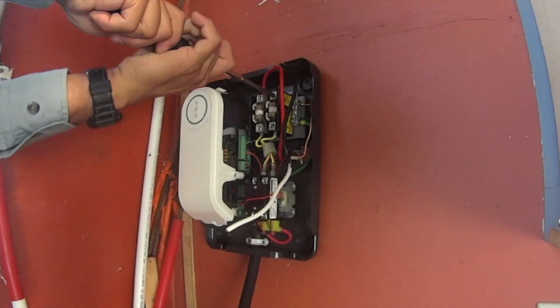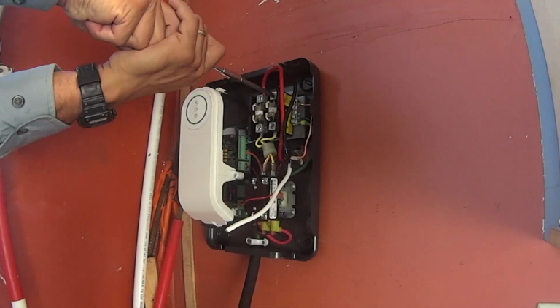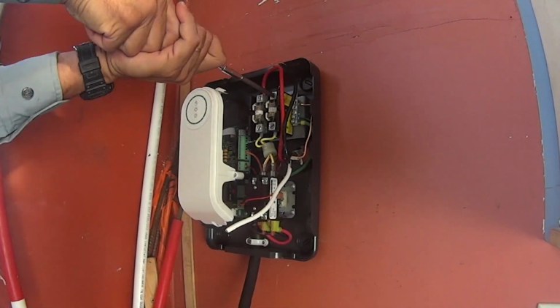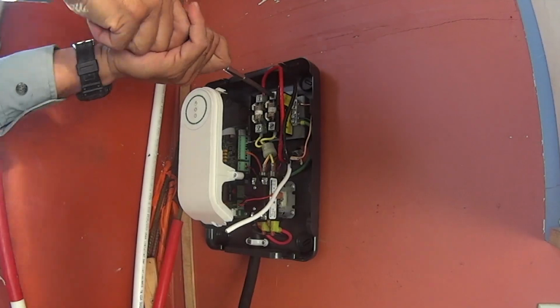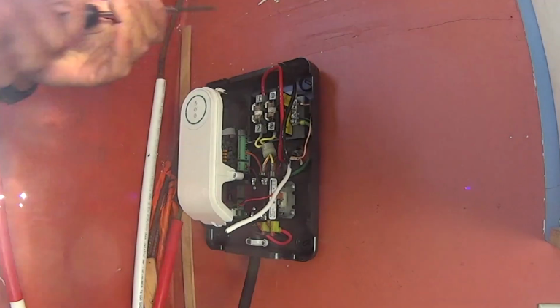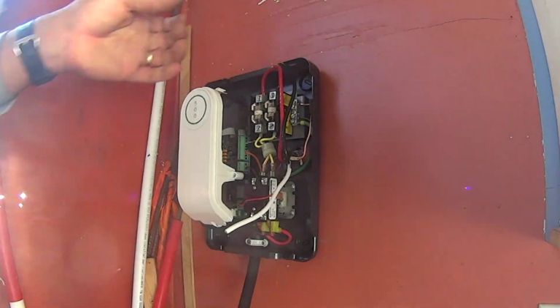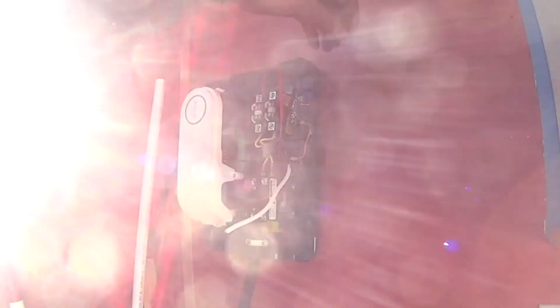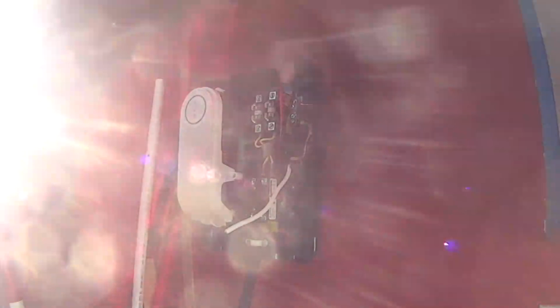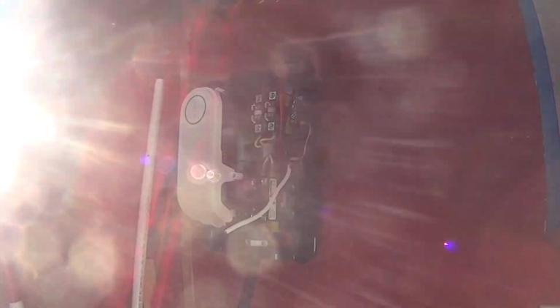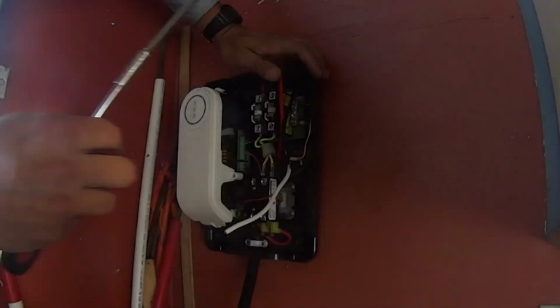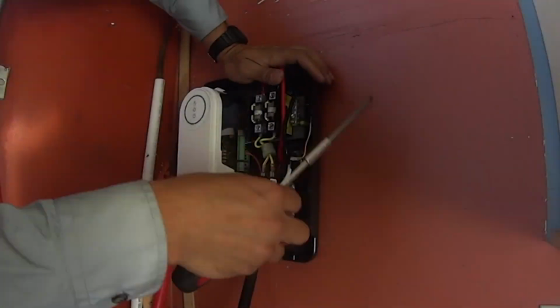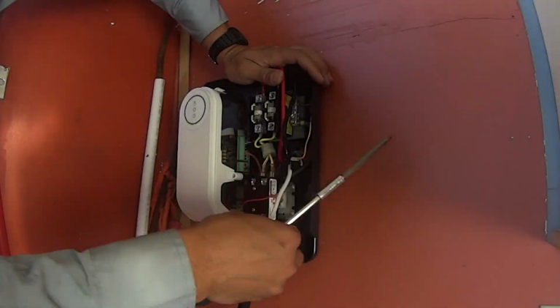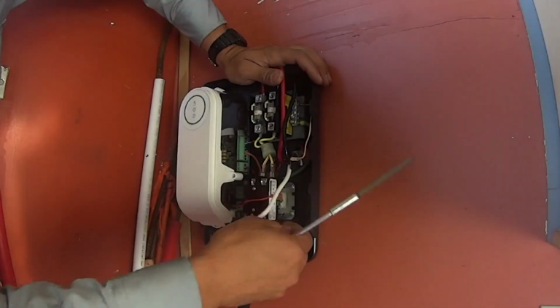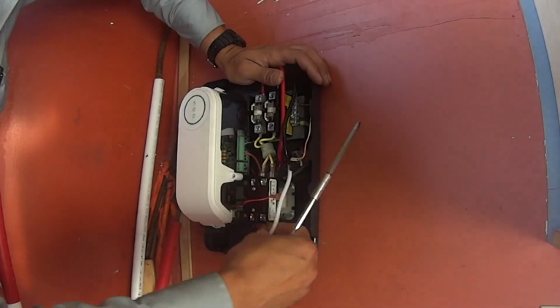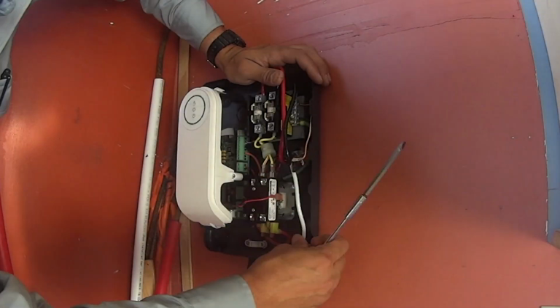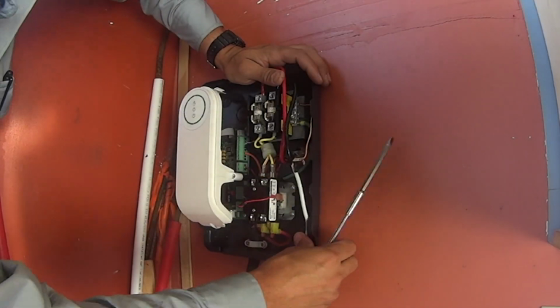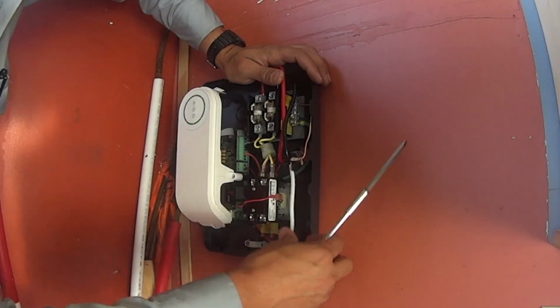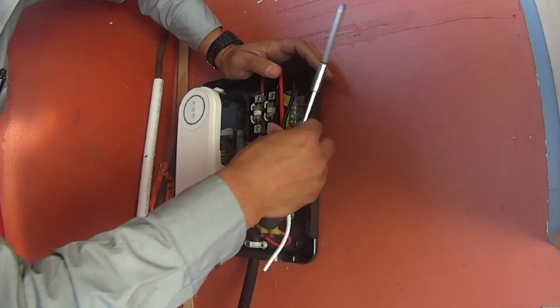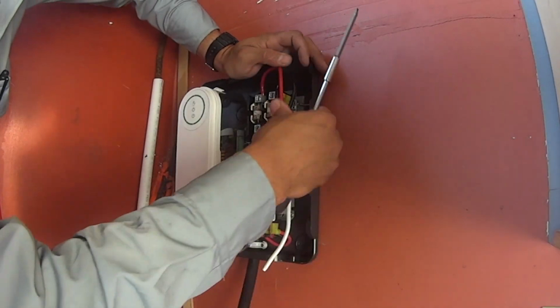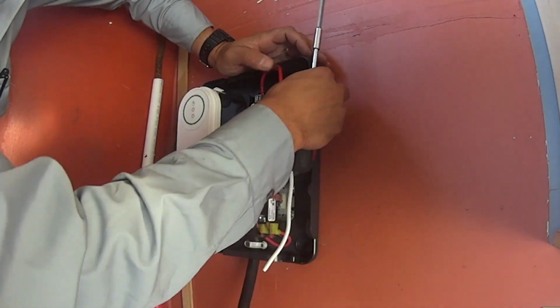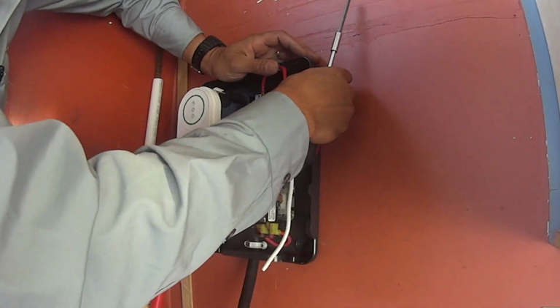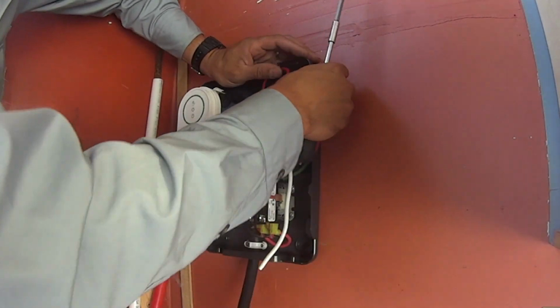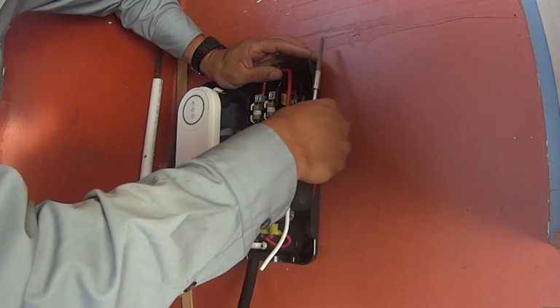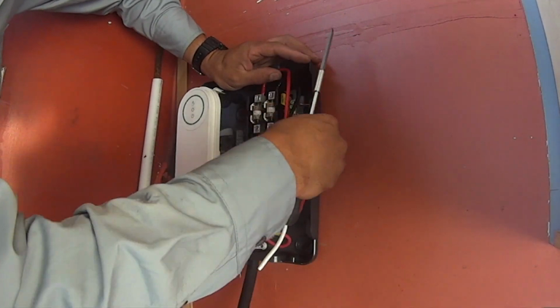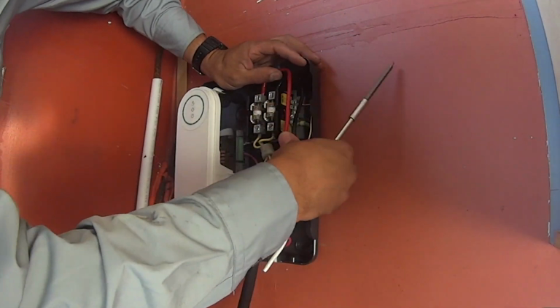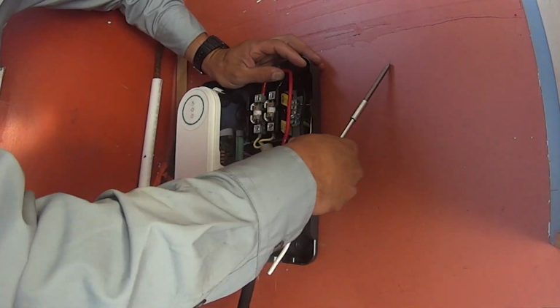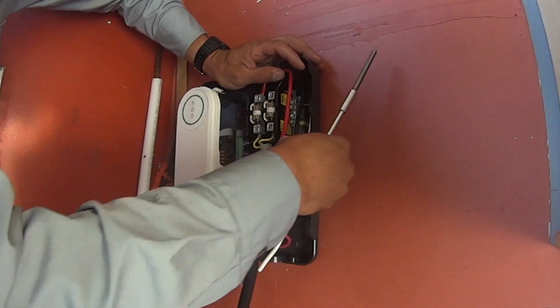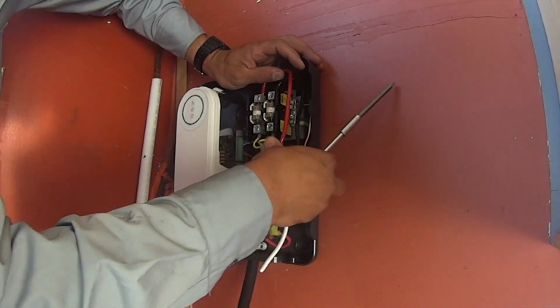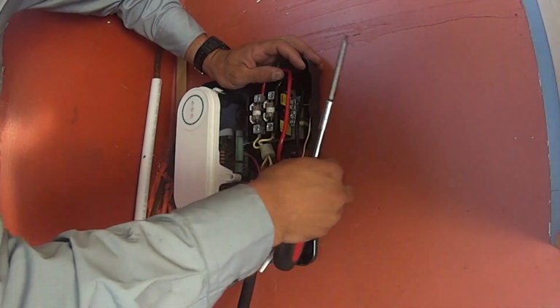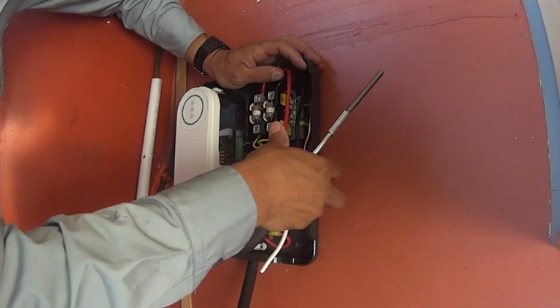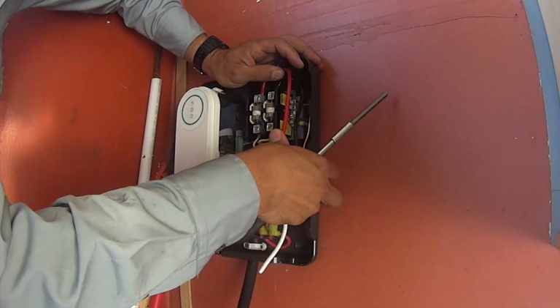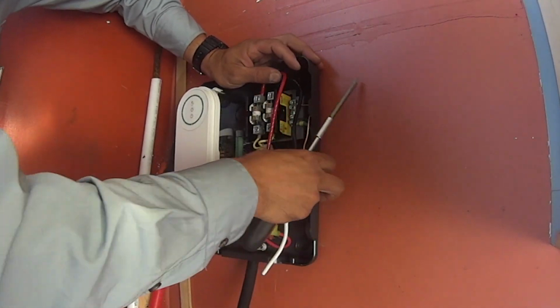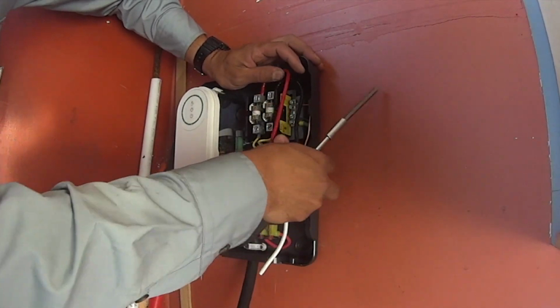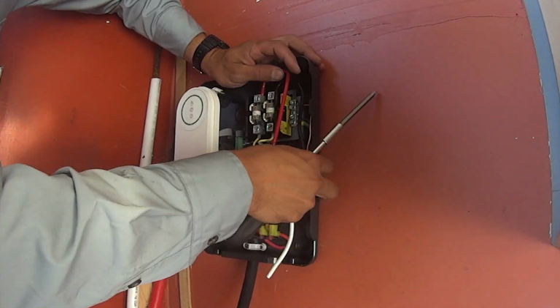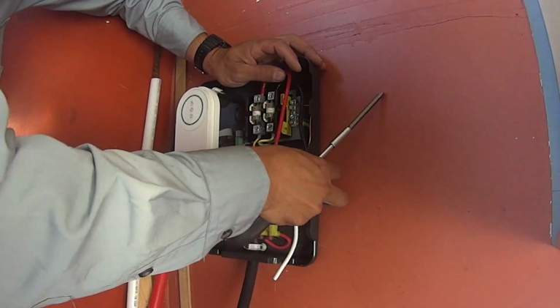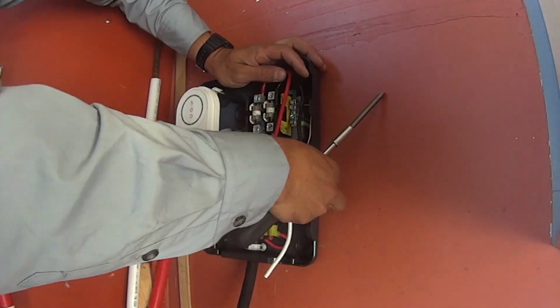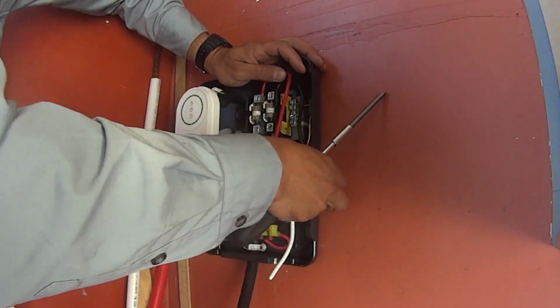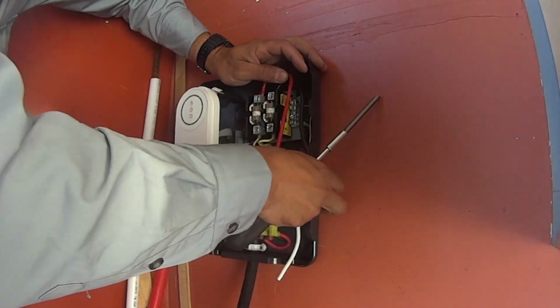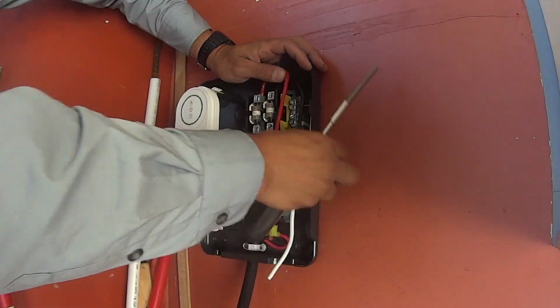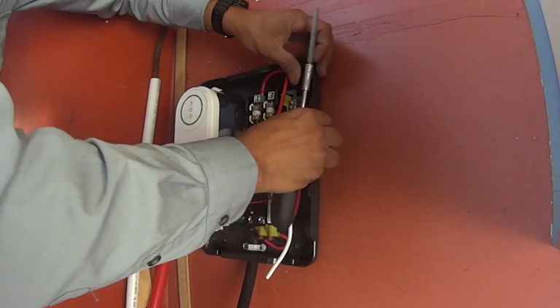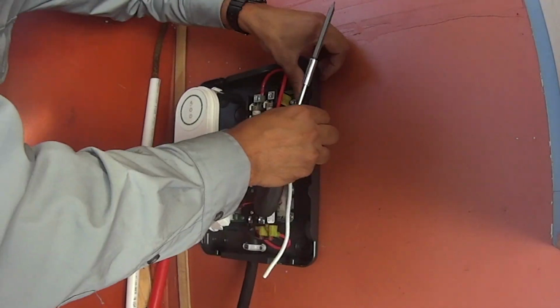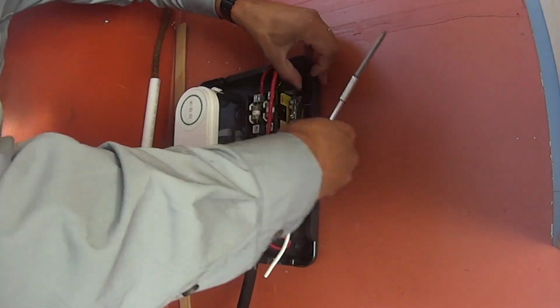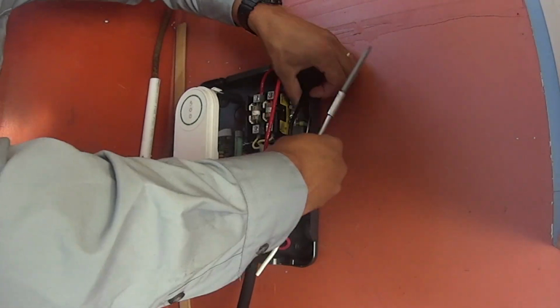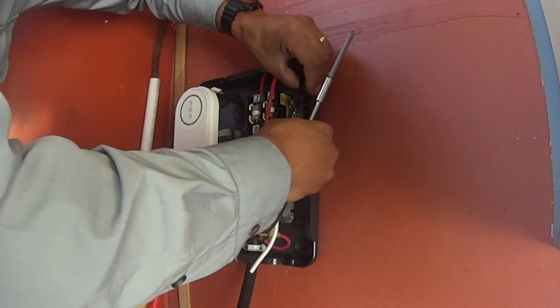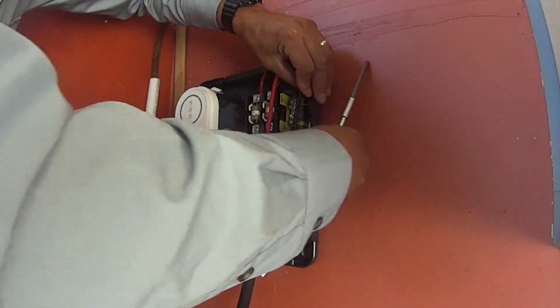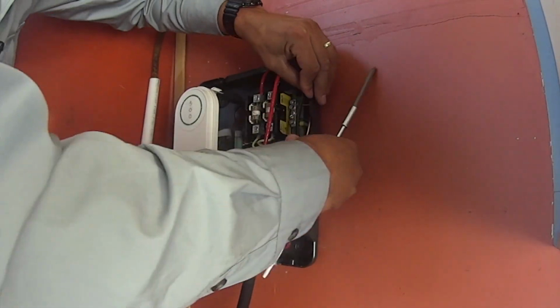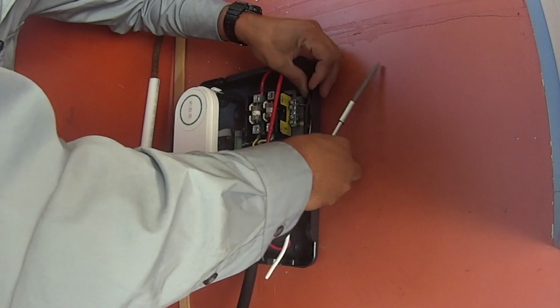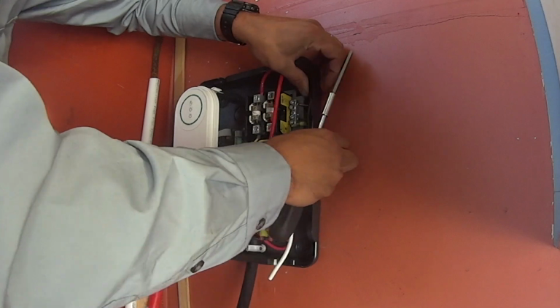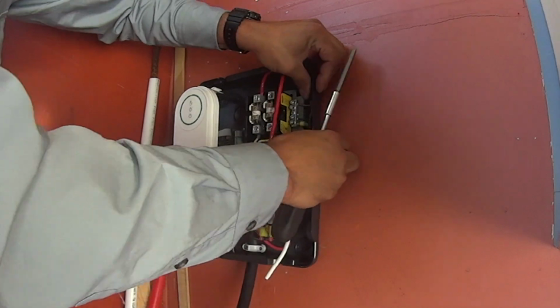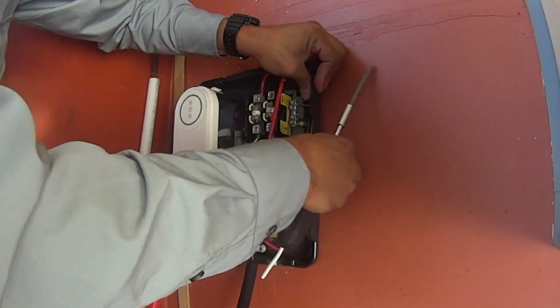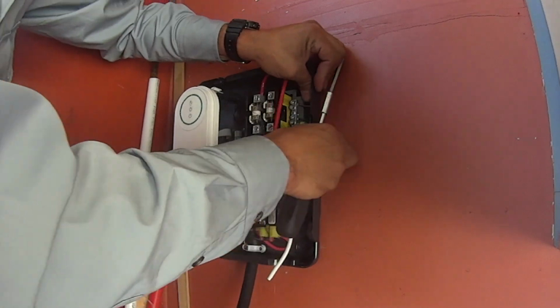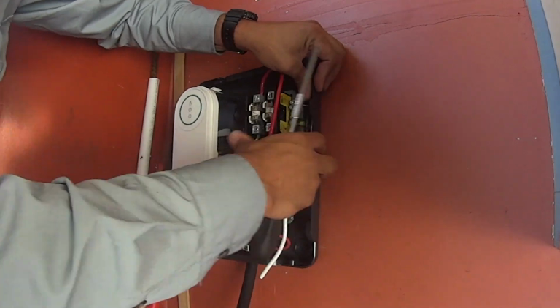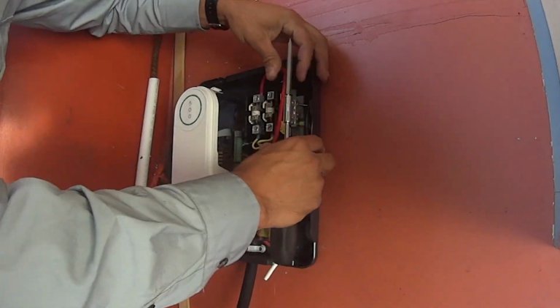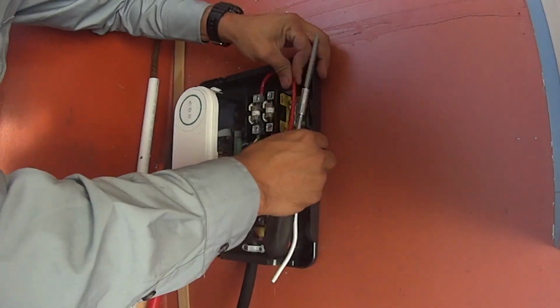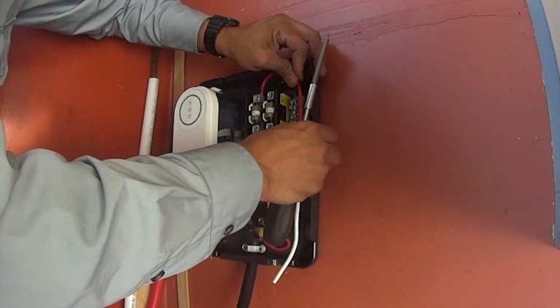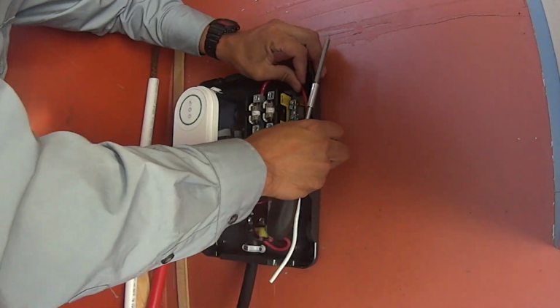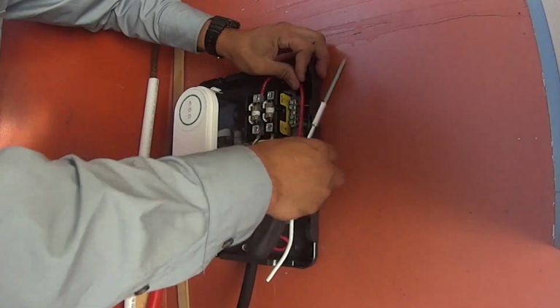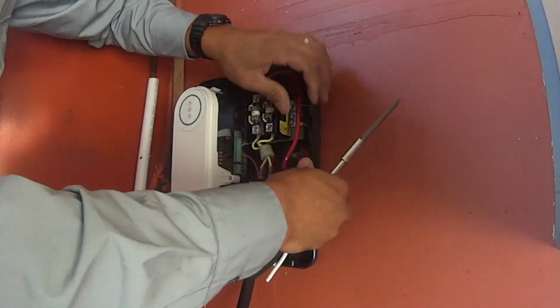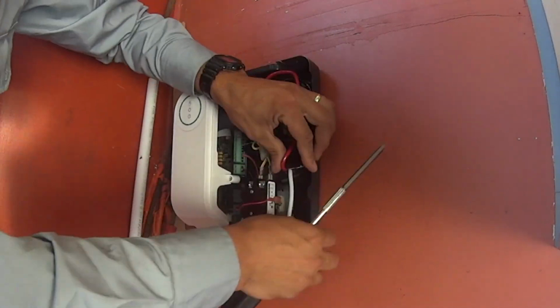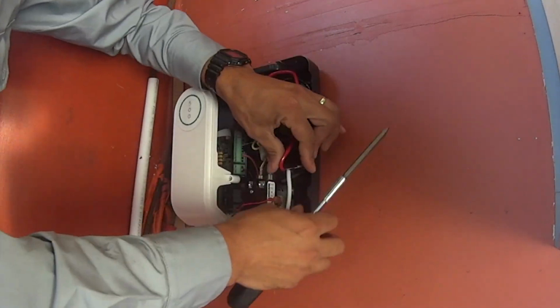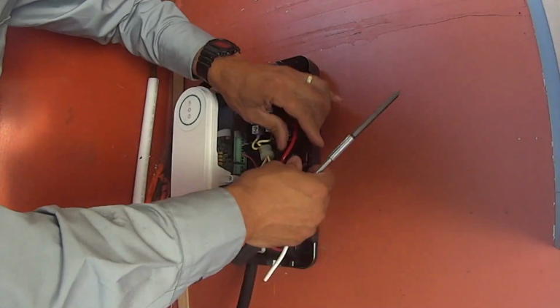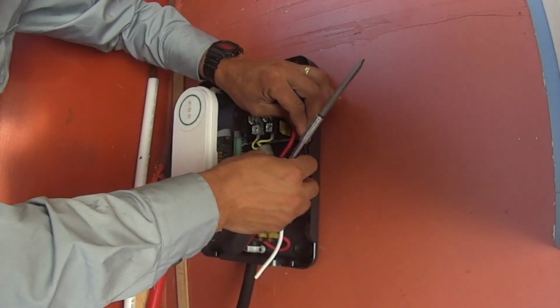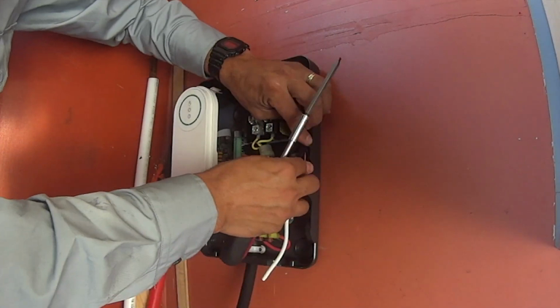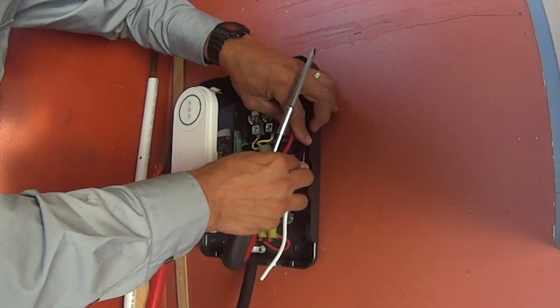The extra wire is not connected because the charger only requires two 120 volts and a ground wire.